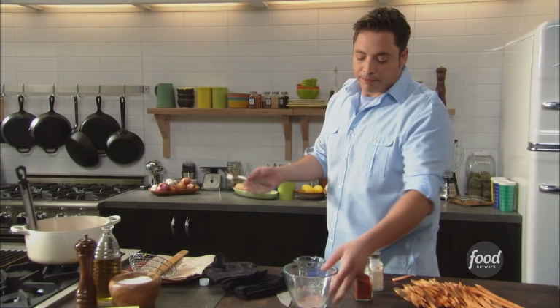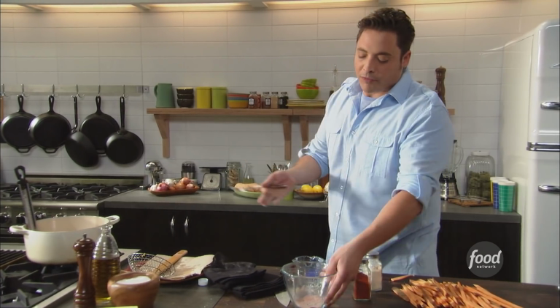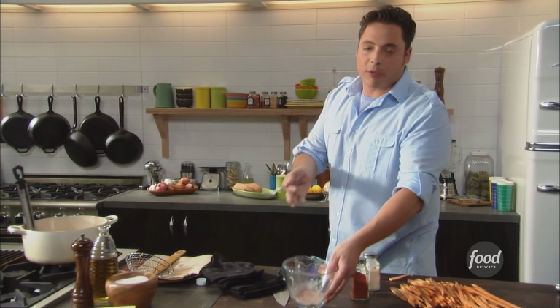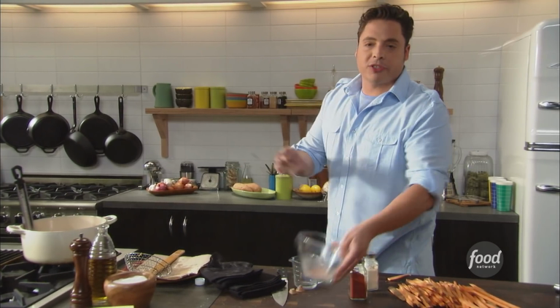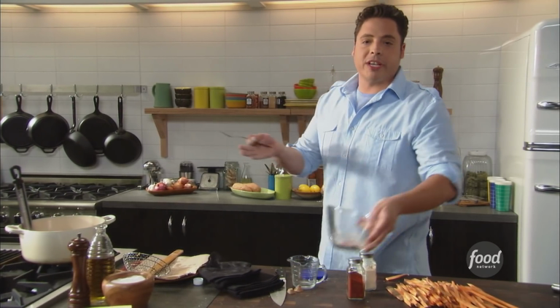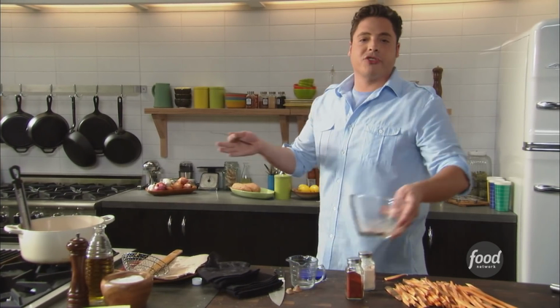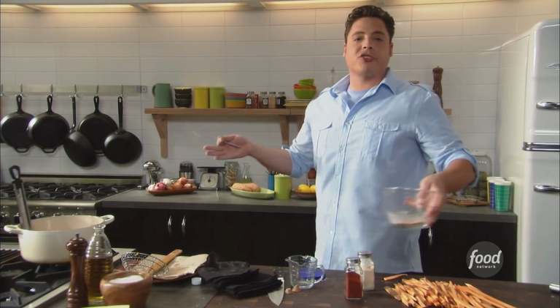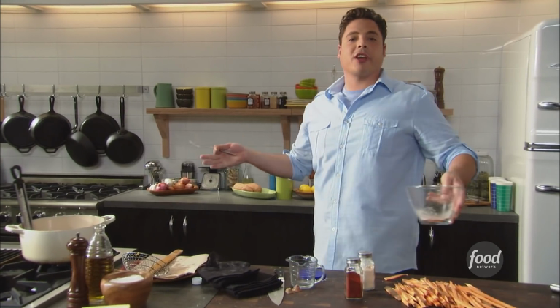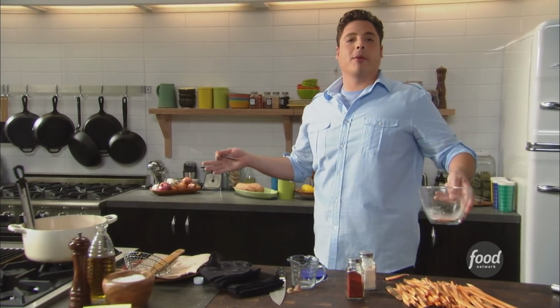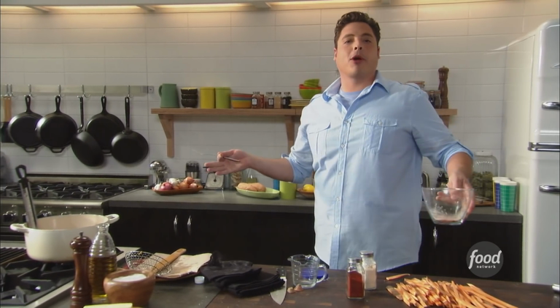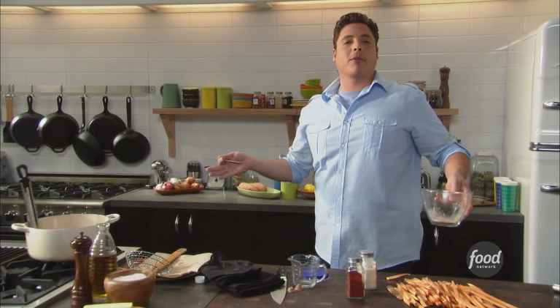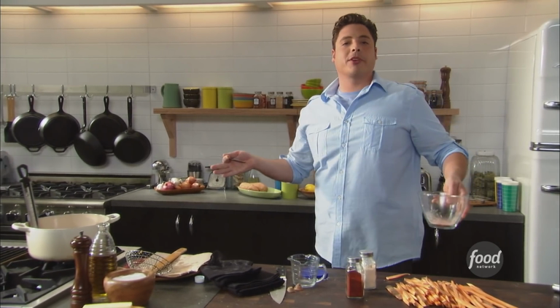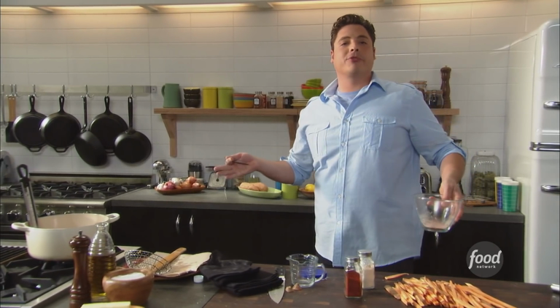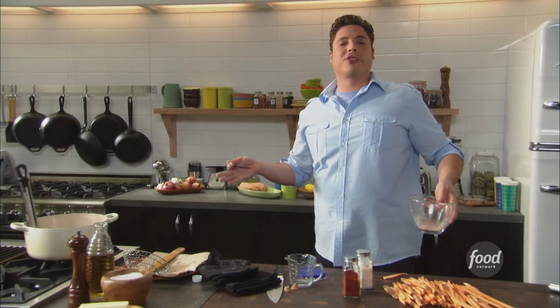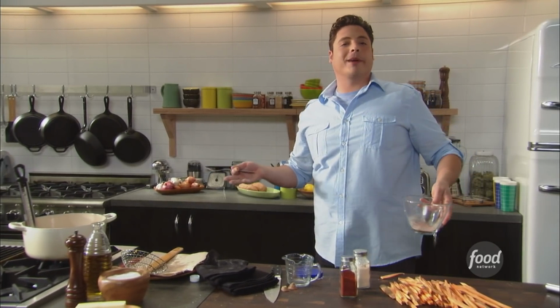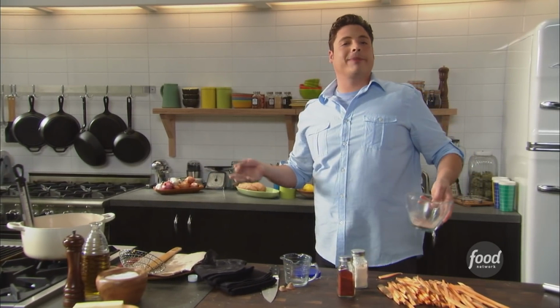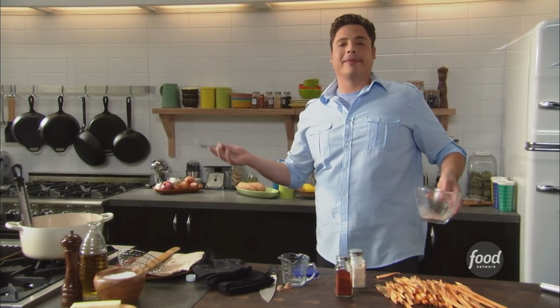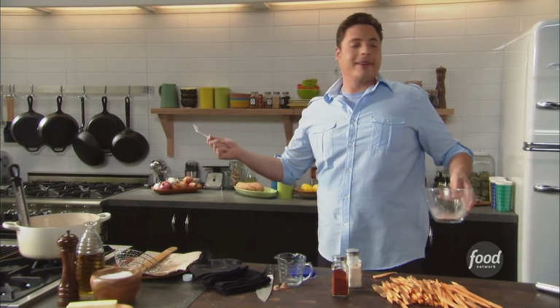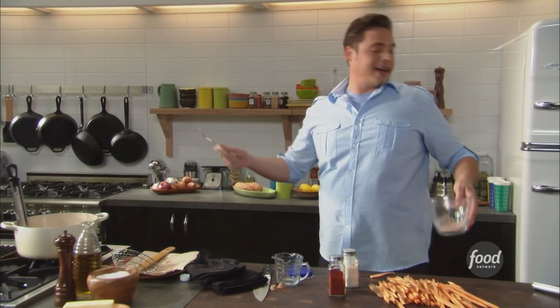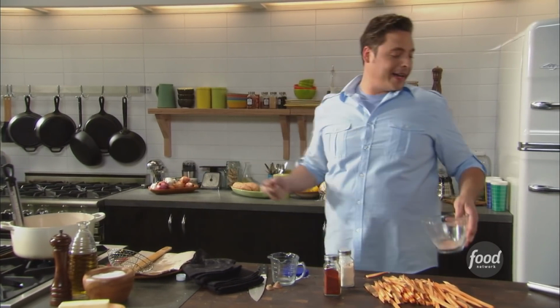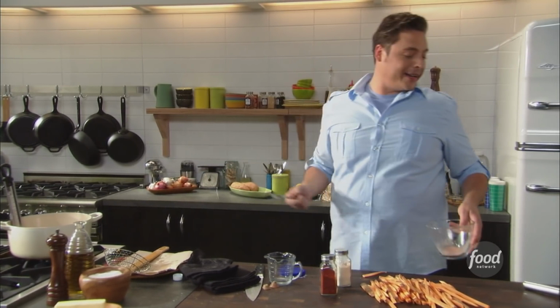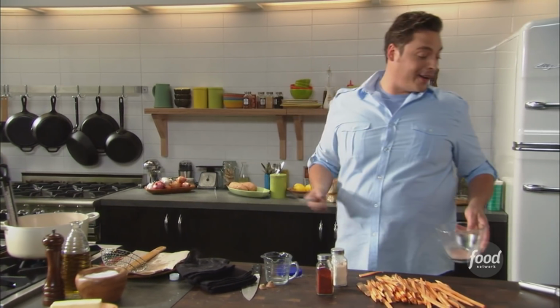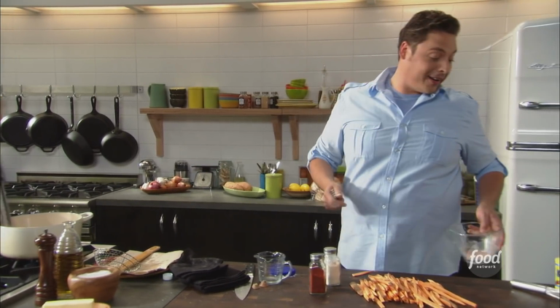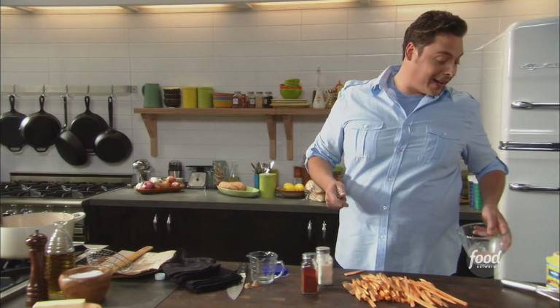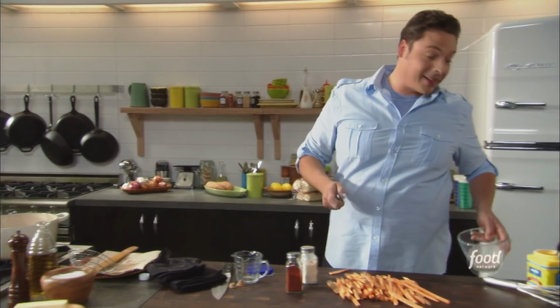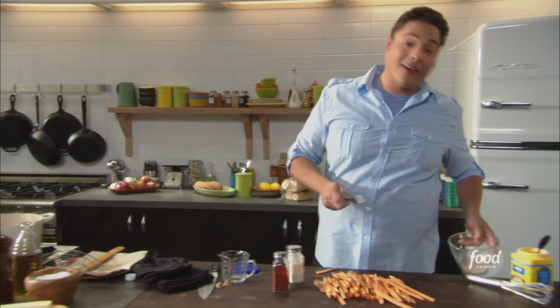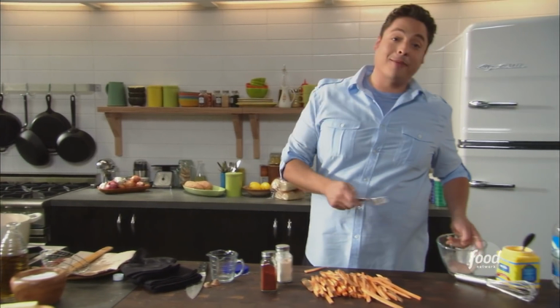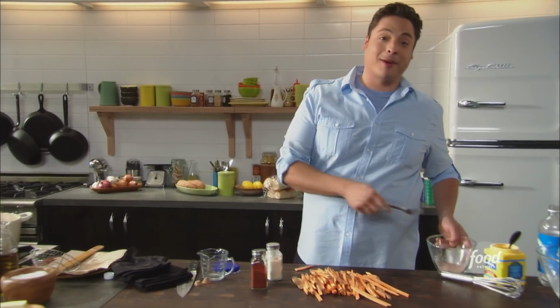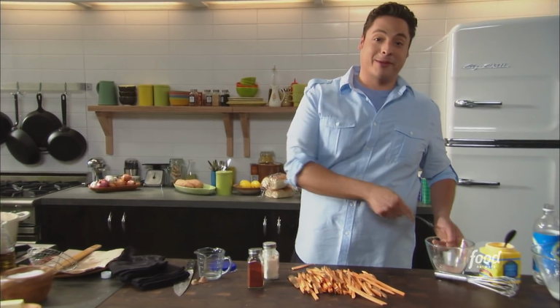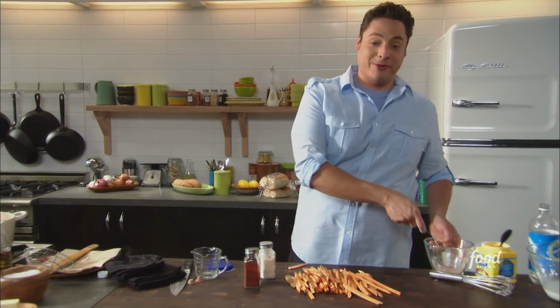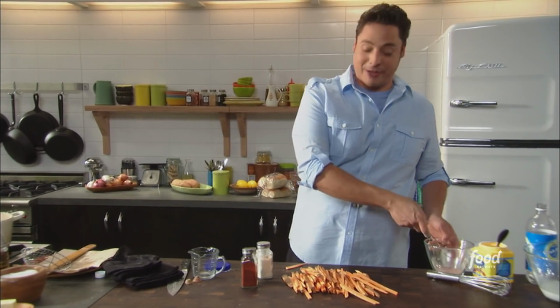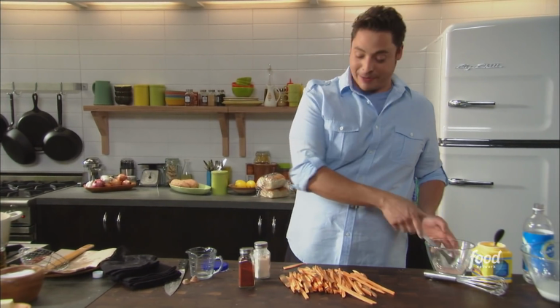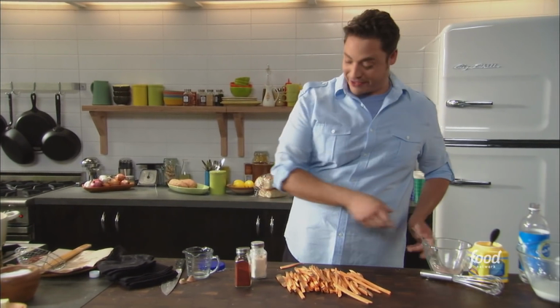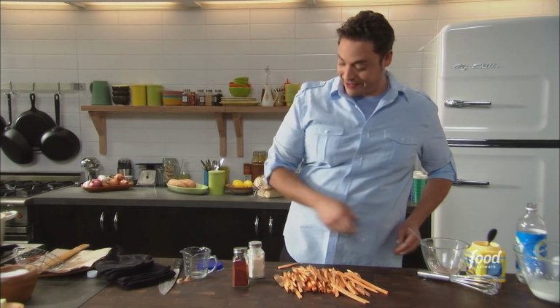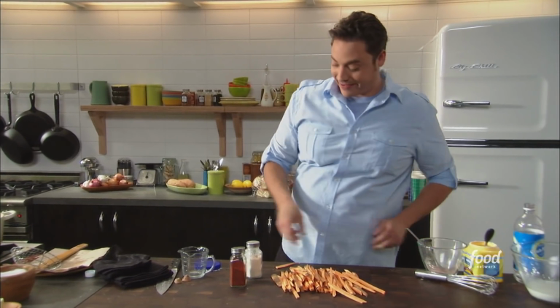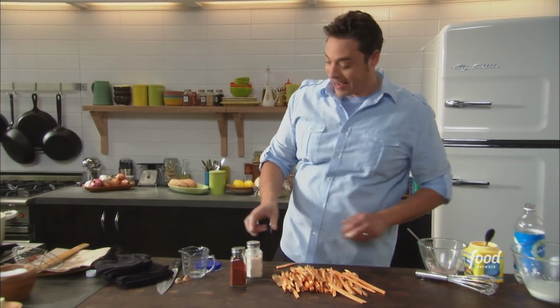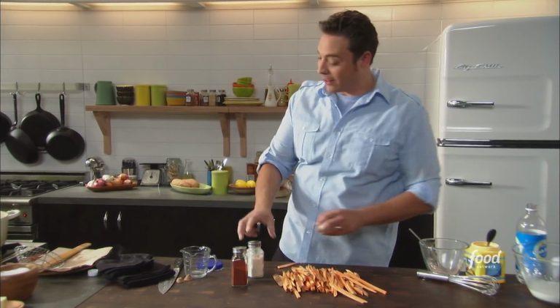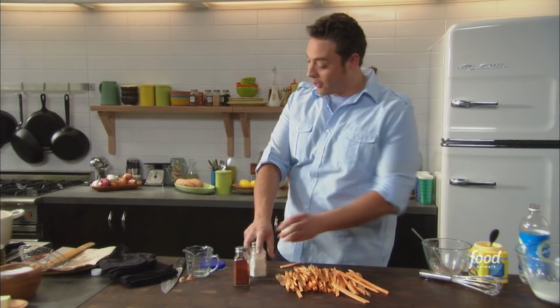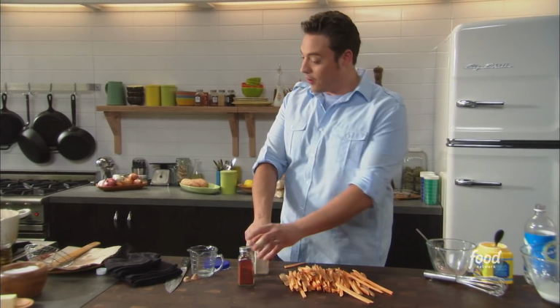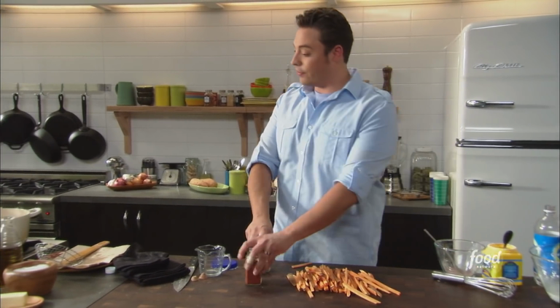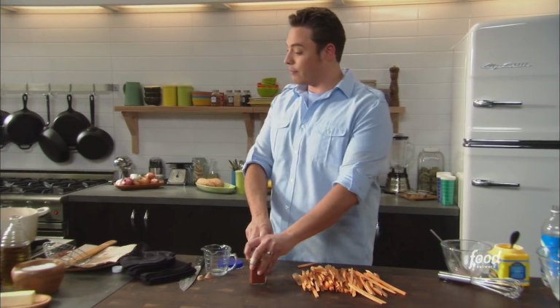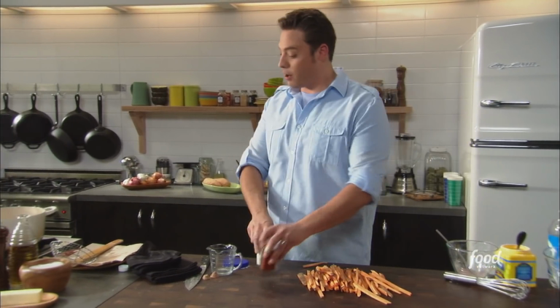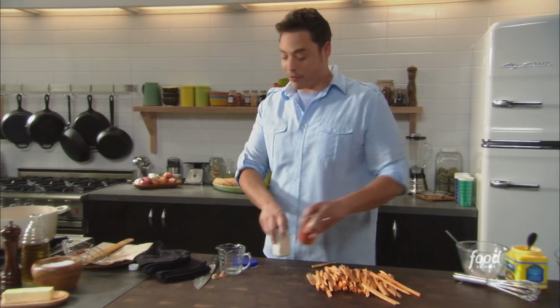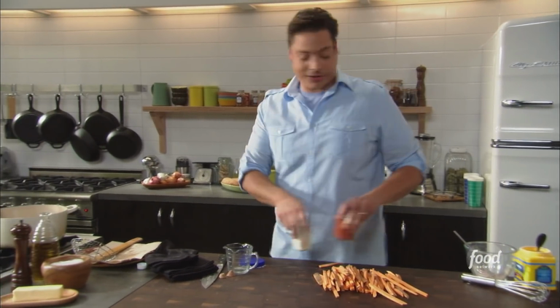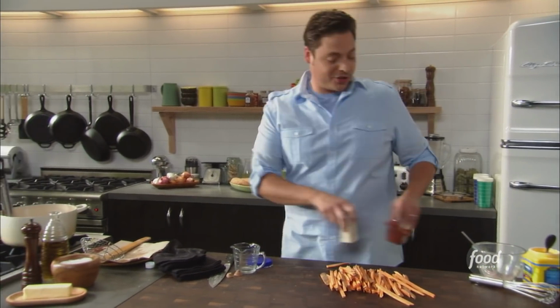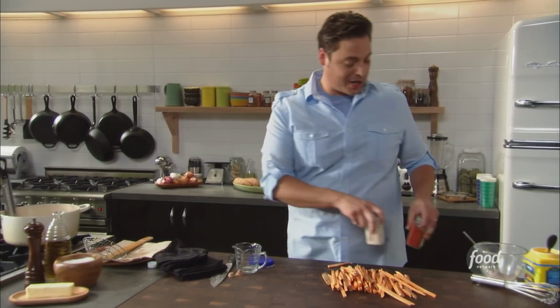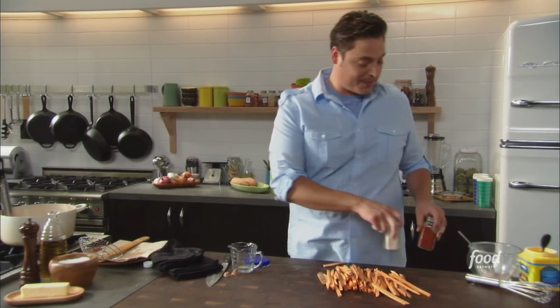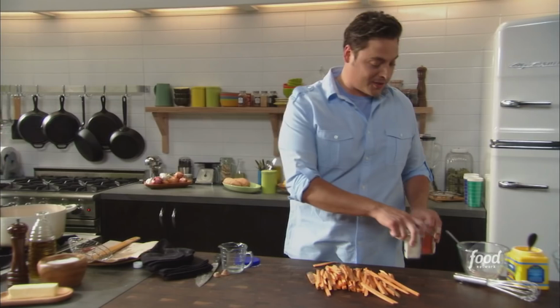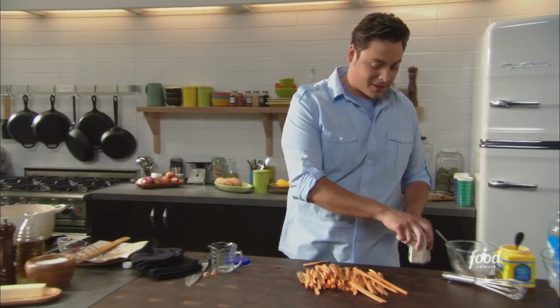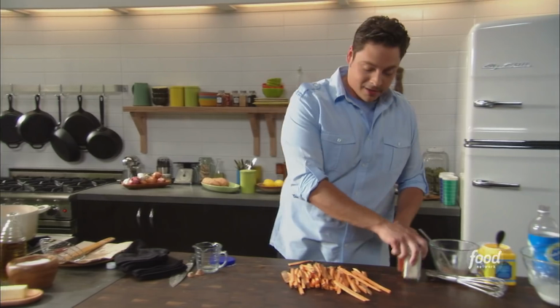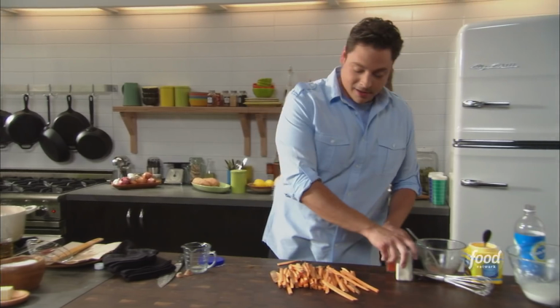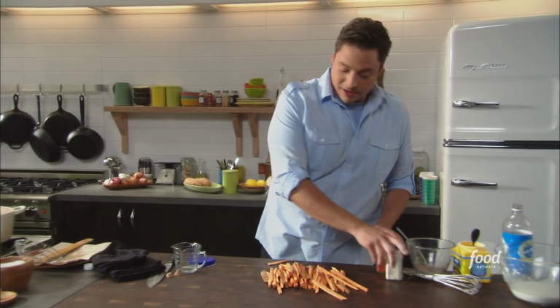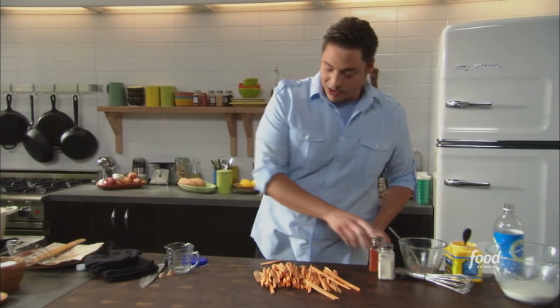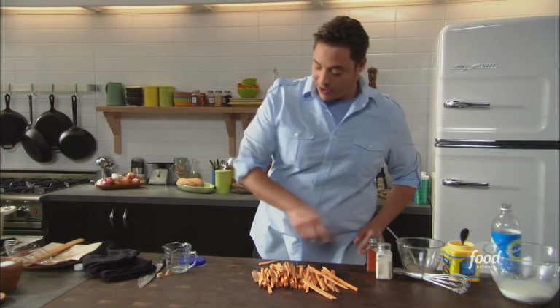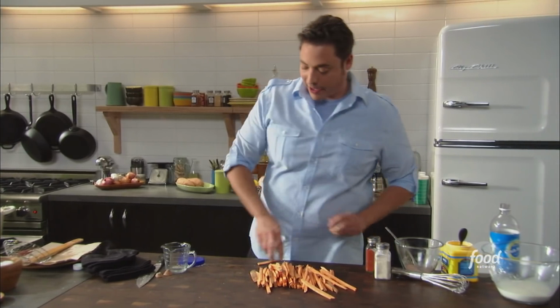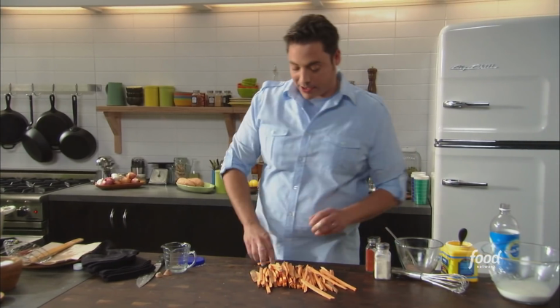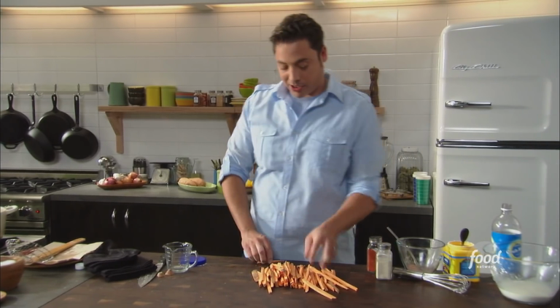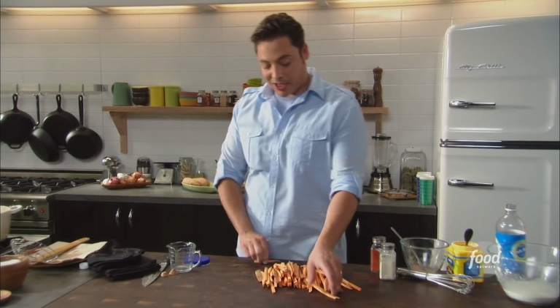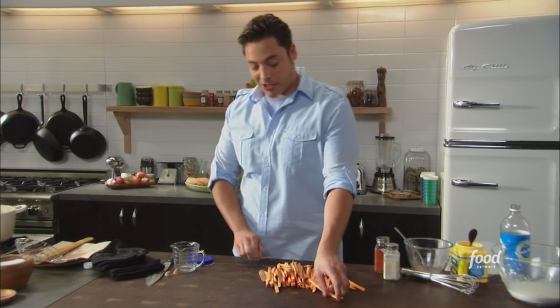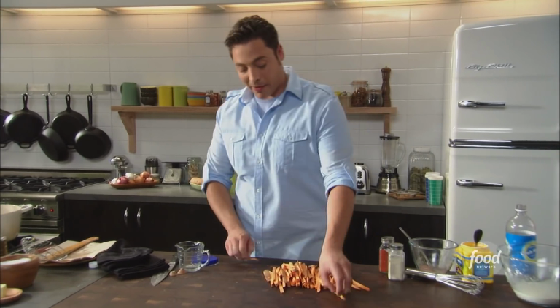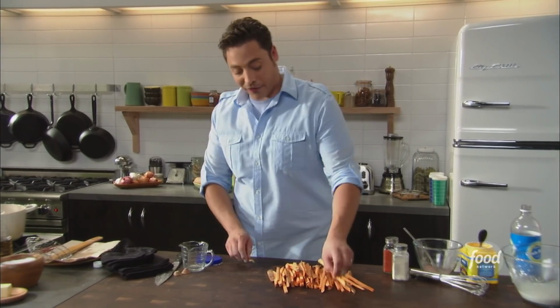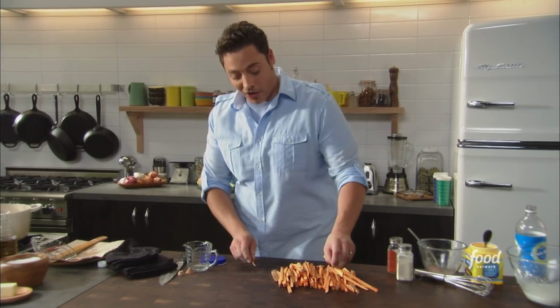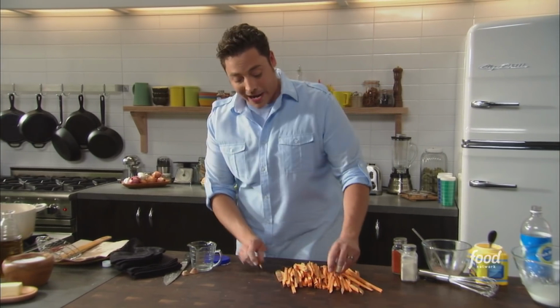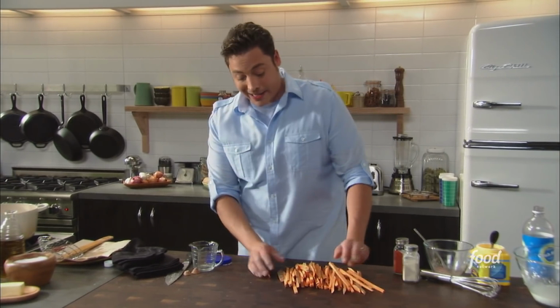Almost tastes just like a barbecue chip, and you know what? I love barbecue chips. So I like to season my fries like this — it's the best.